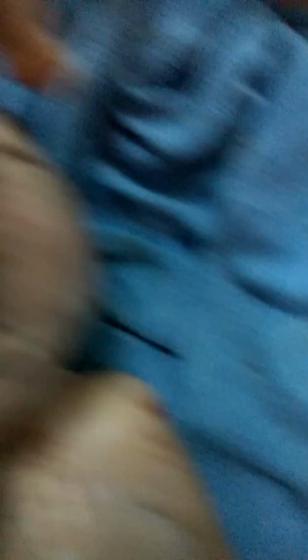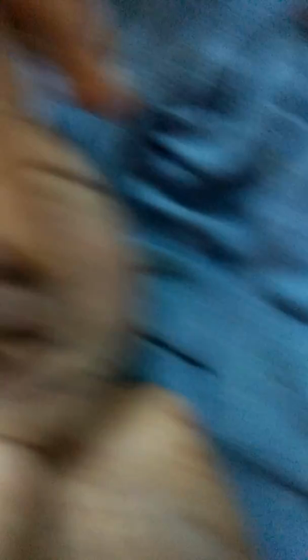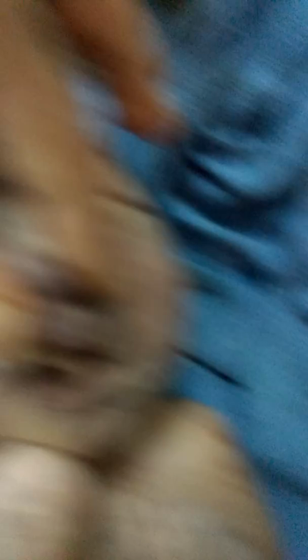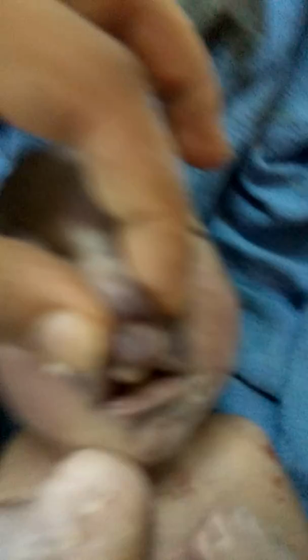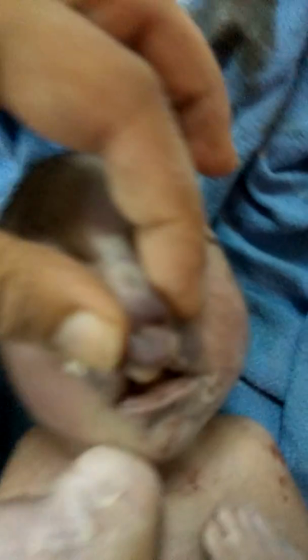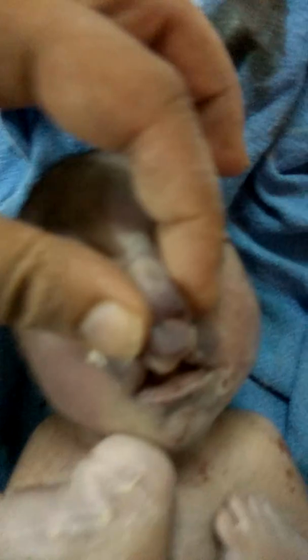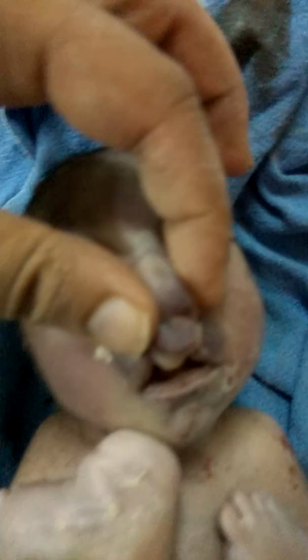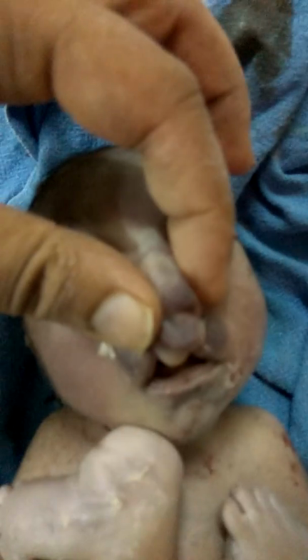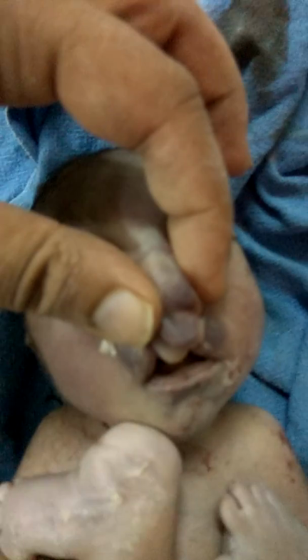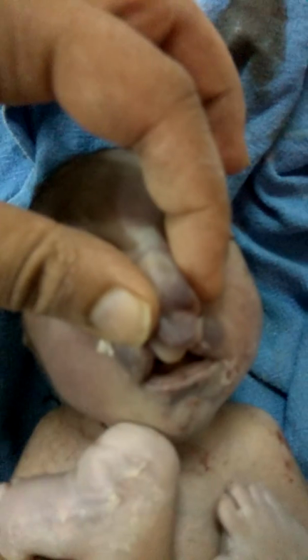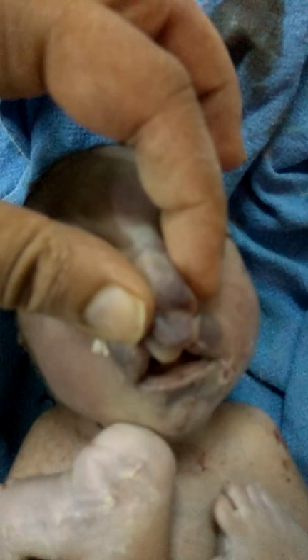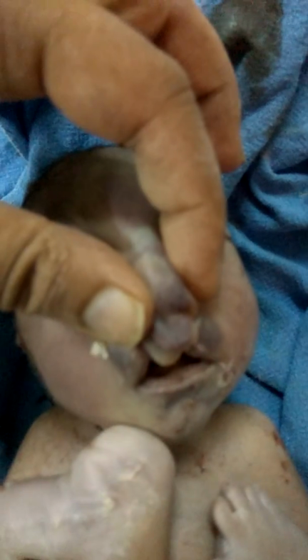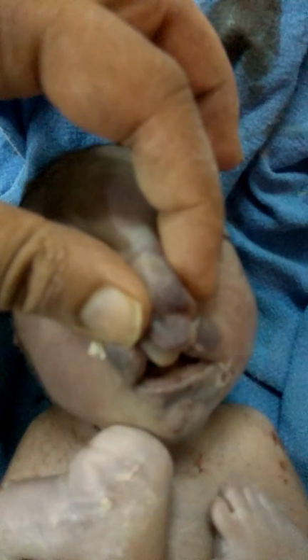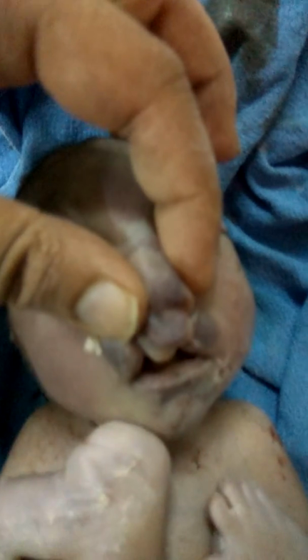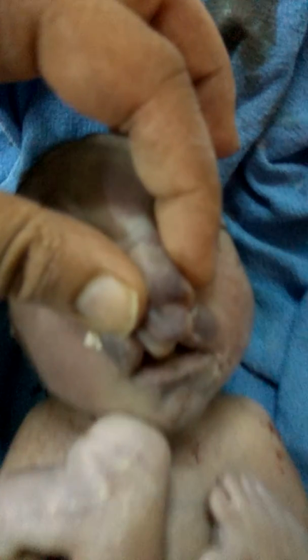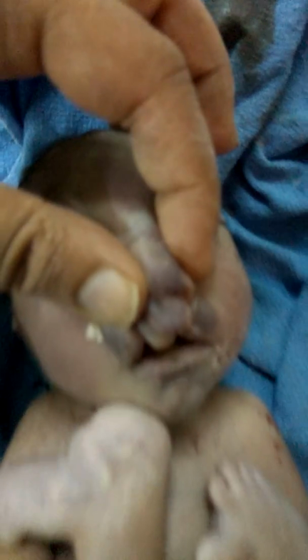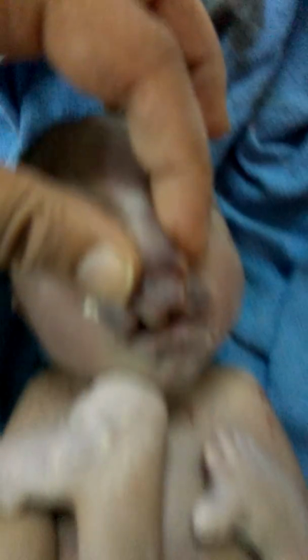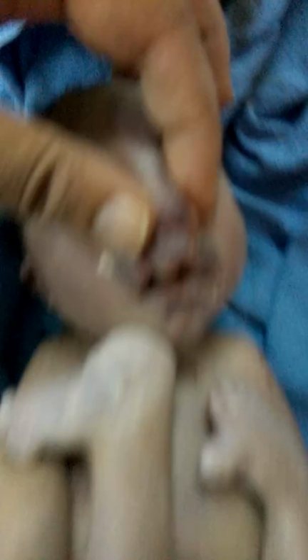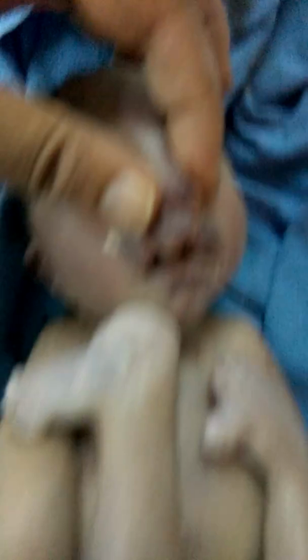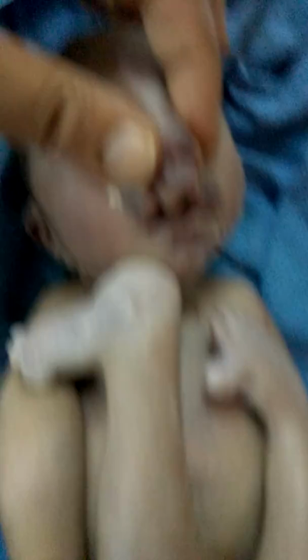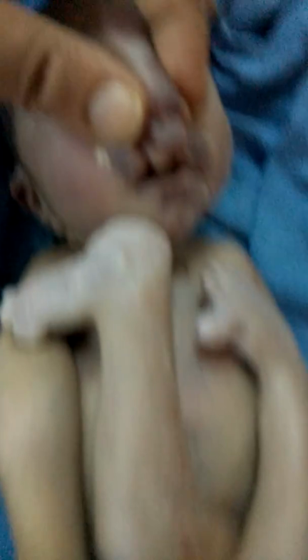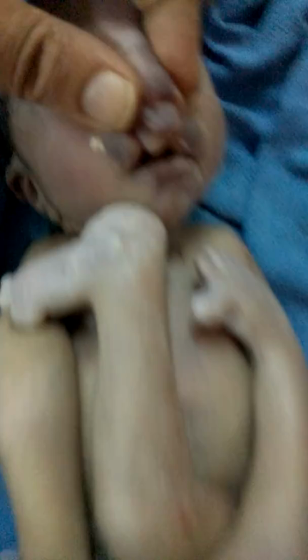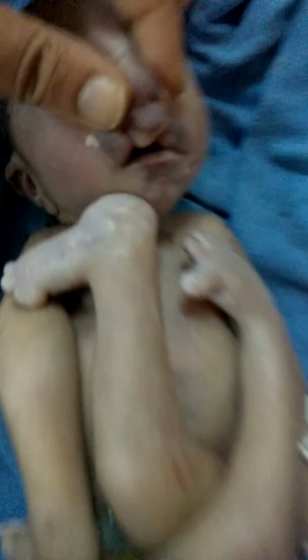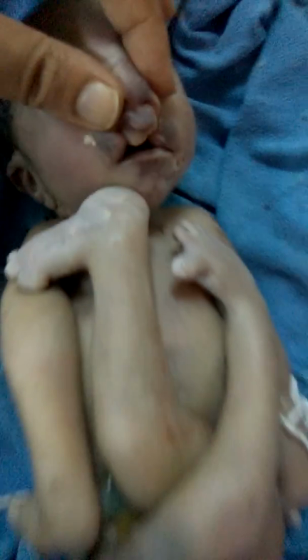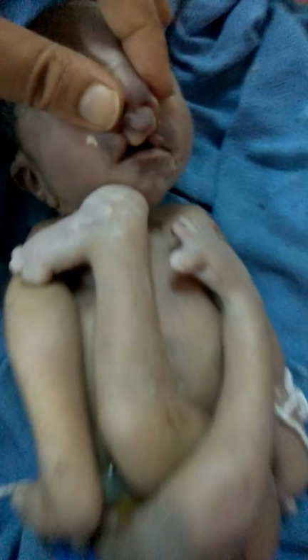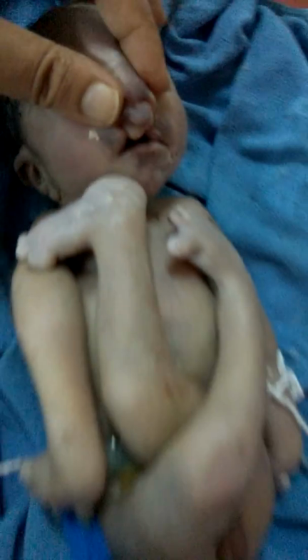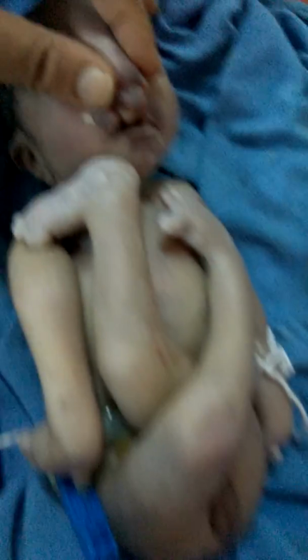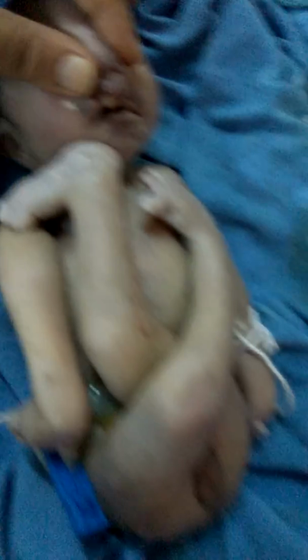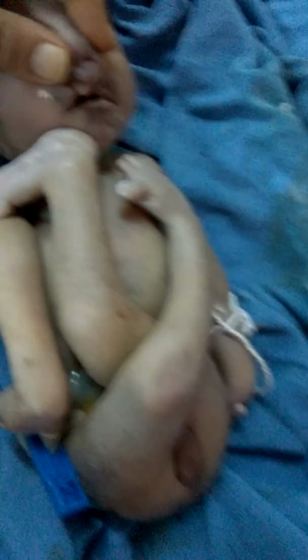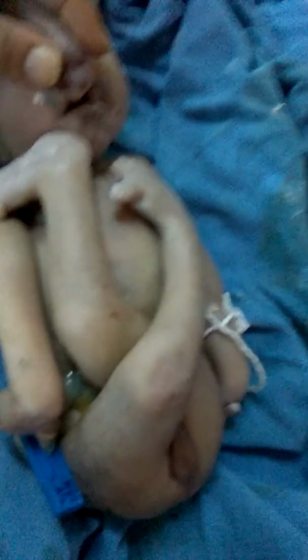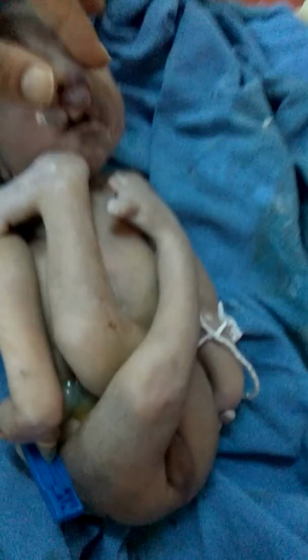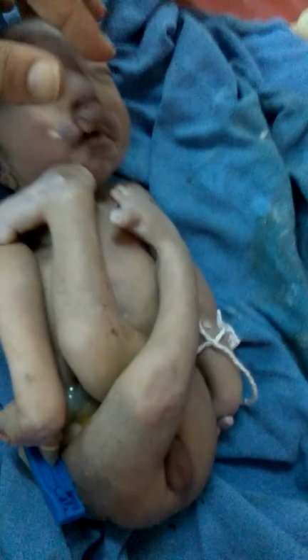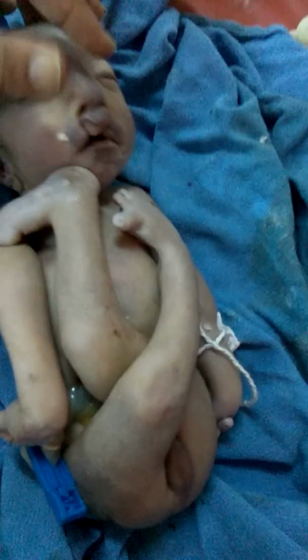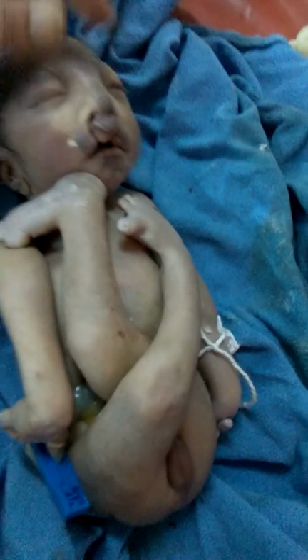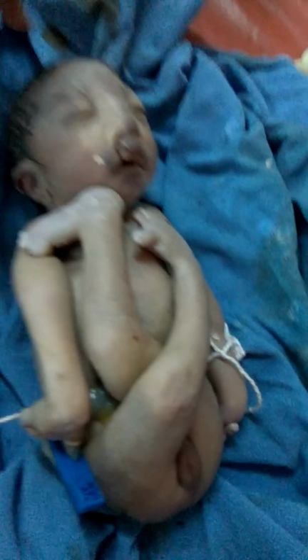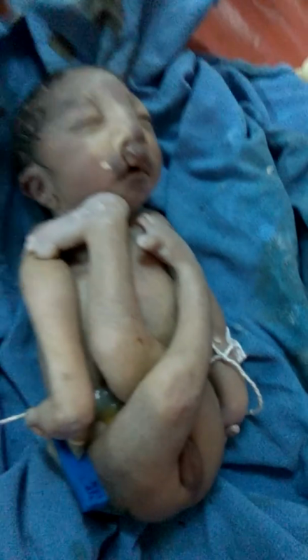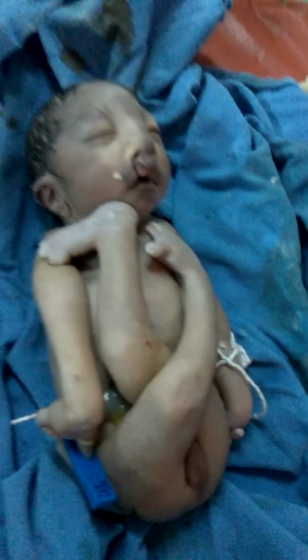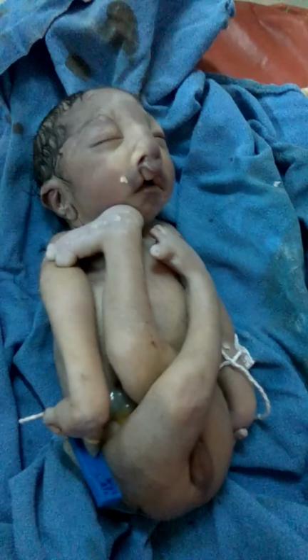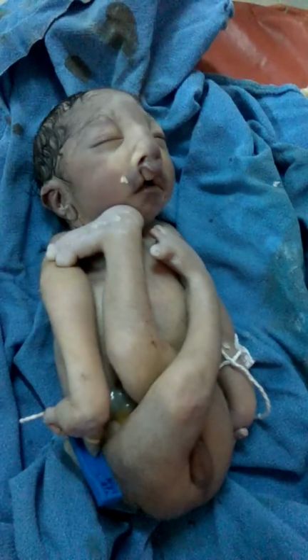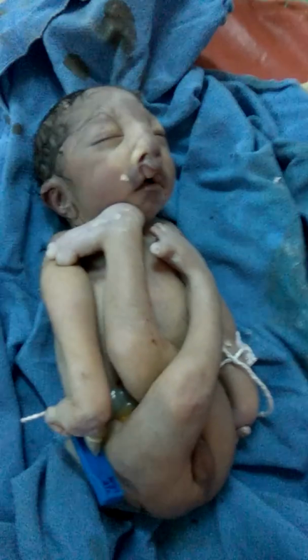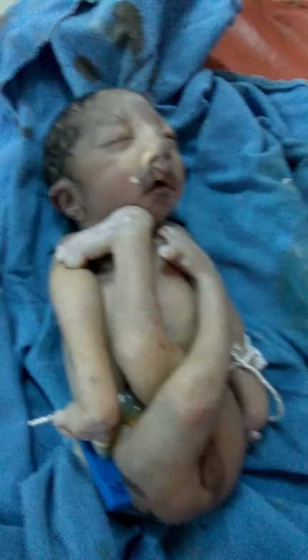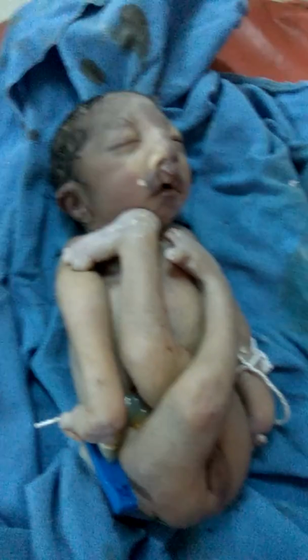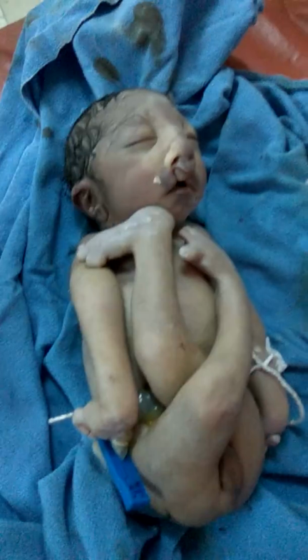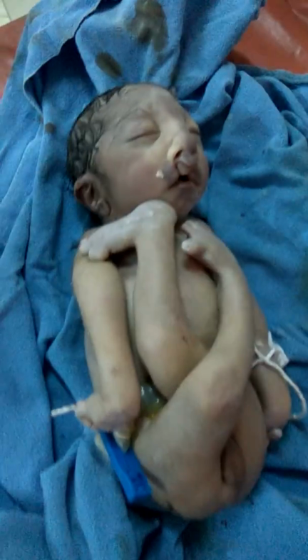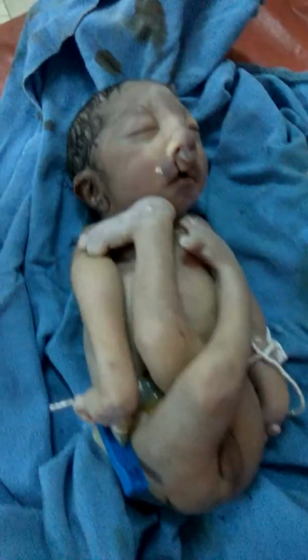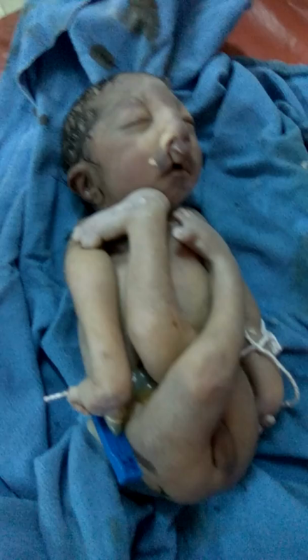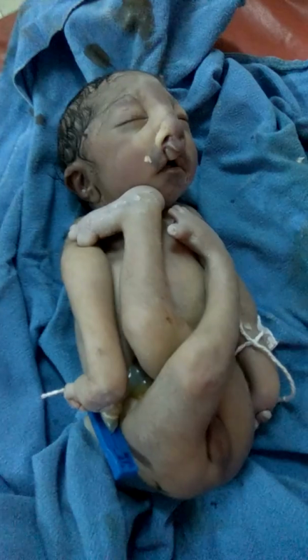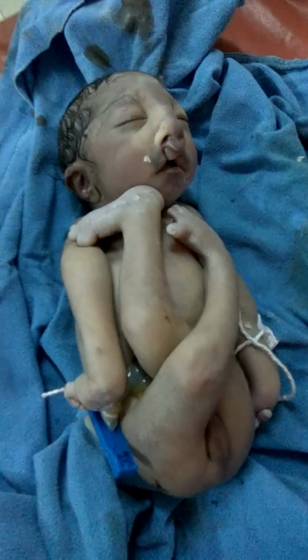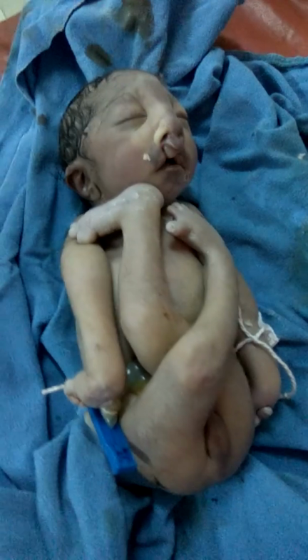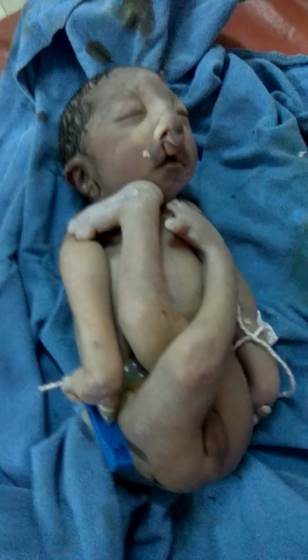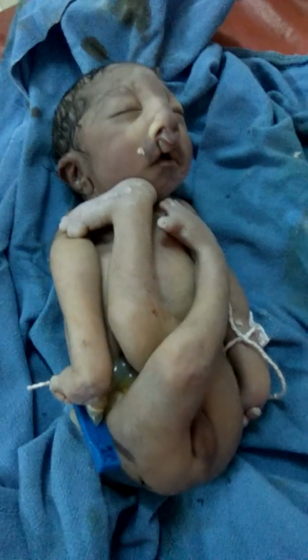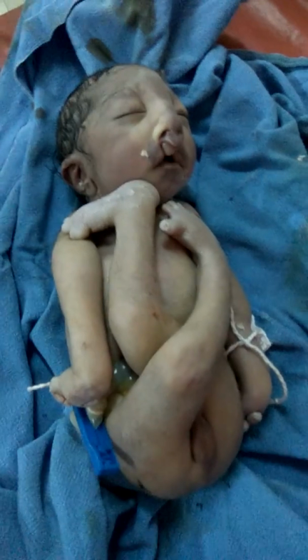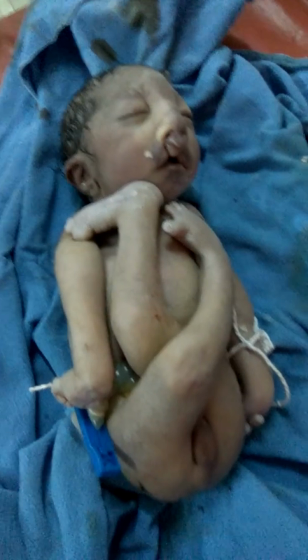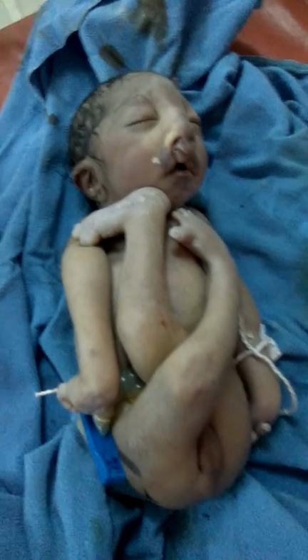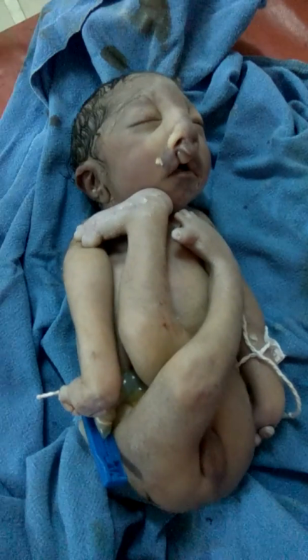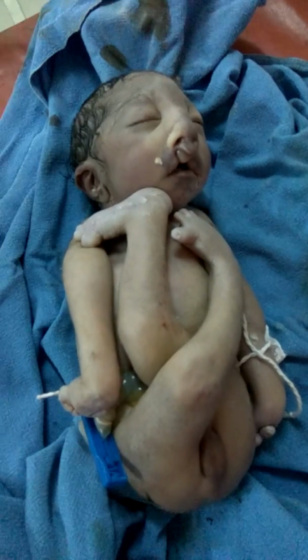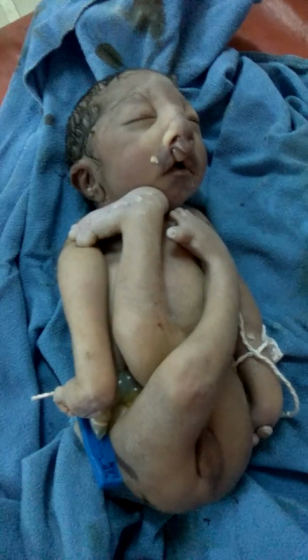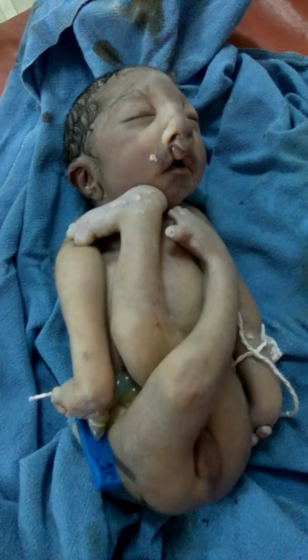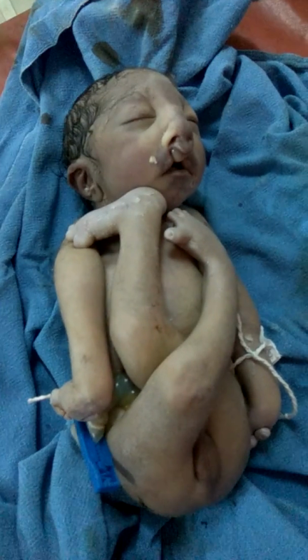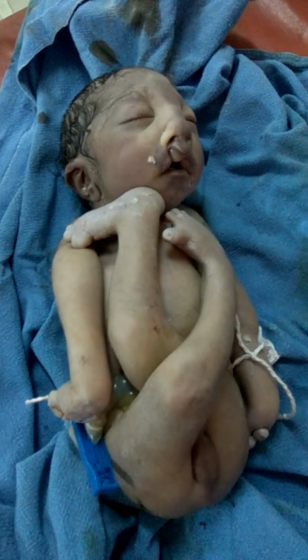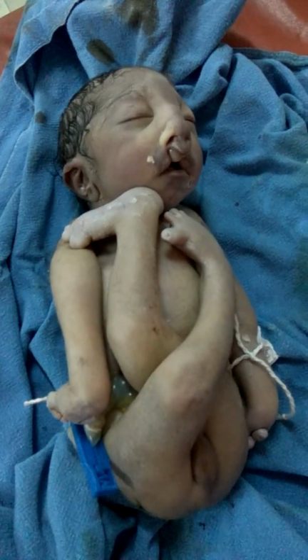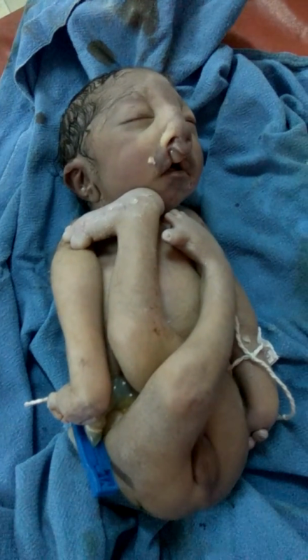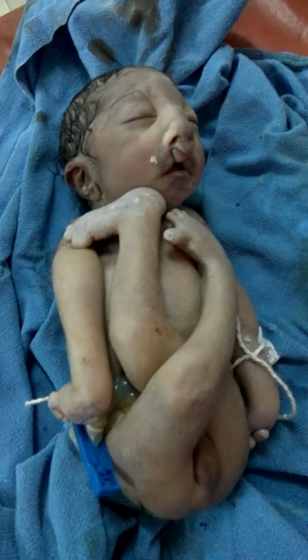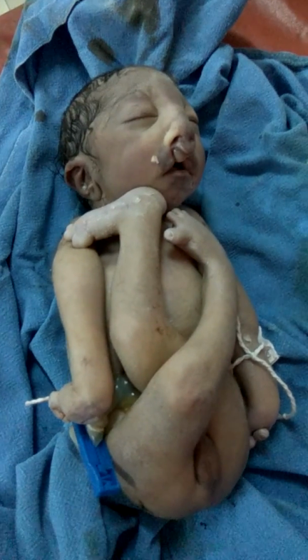This is the typical case of Dandy Walker syndrome.